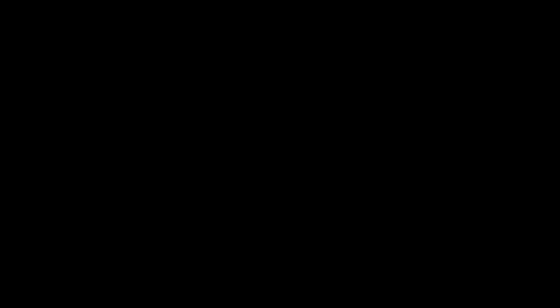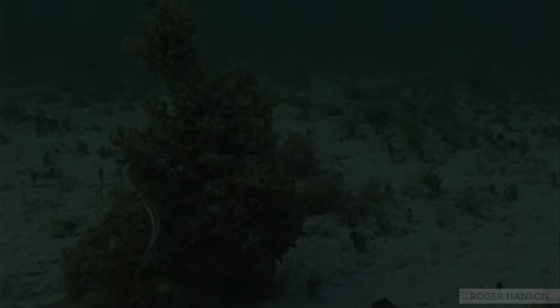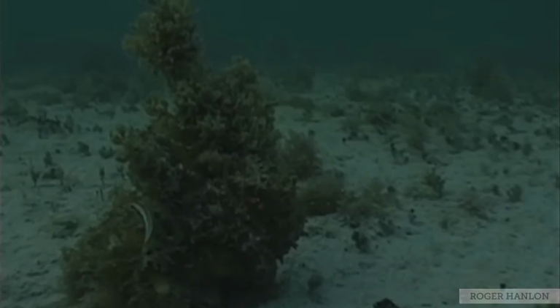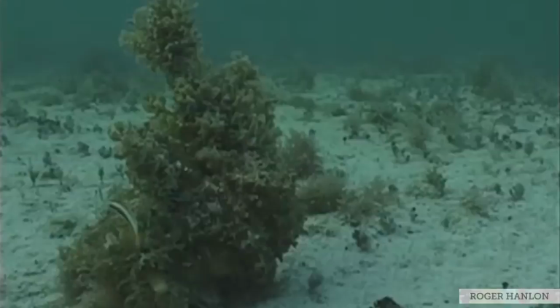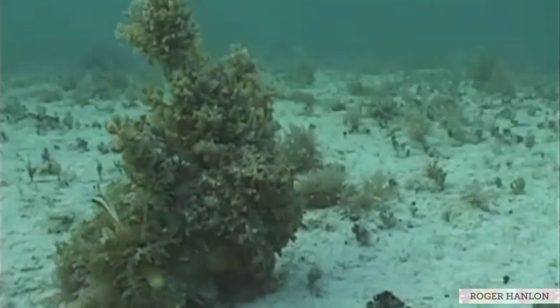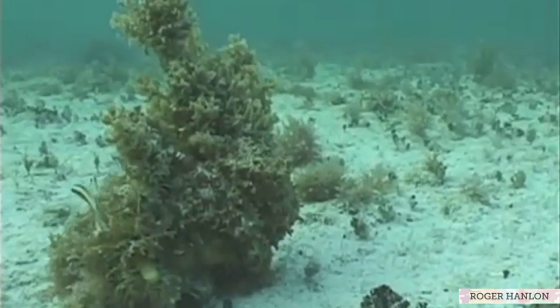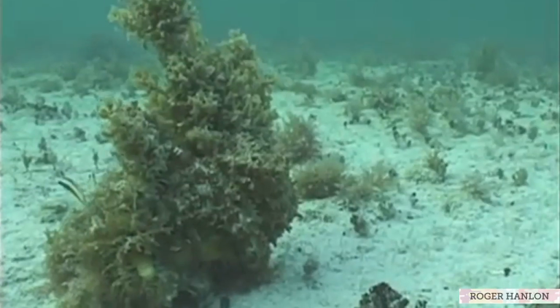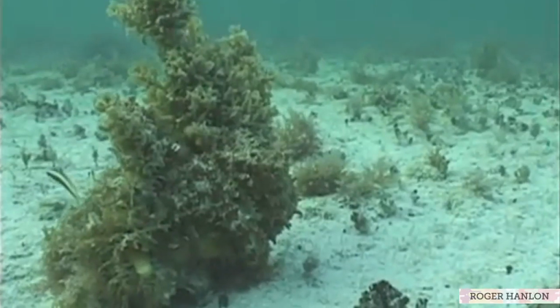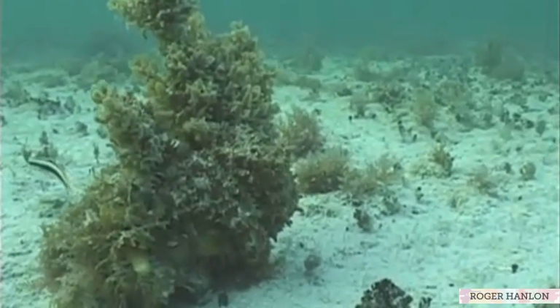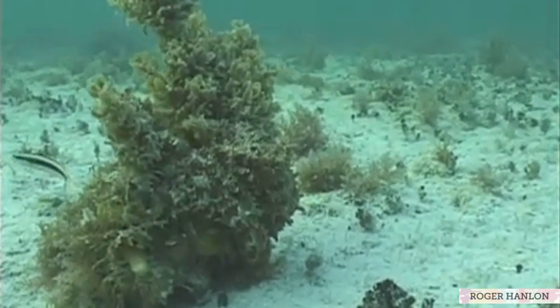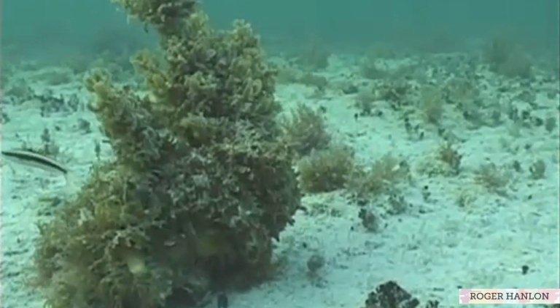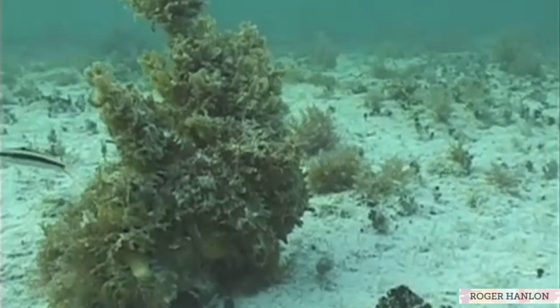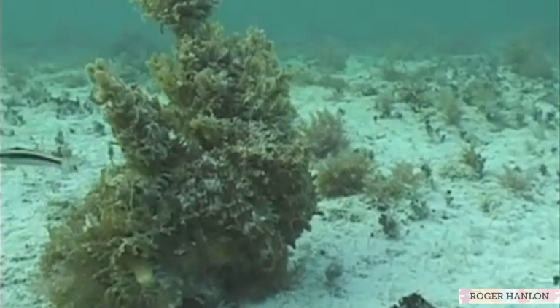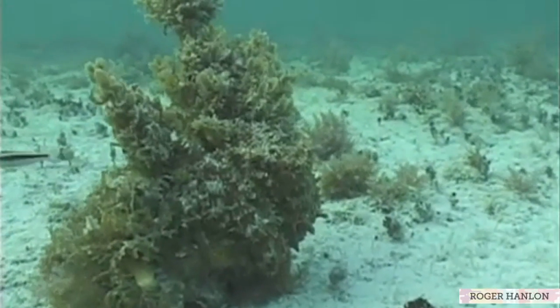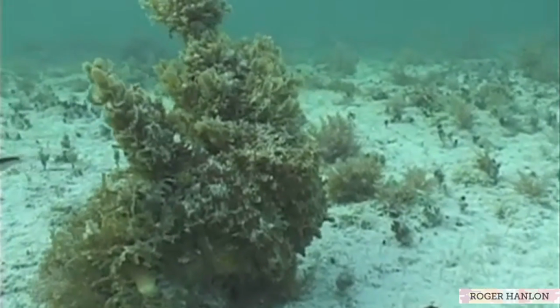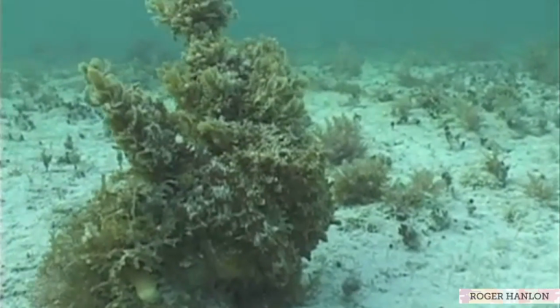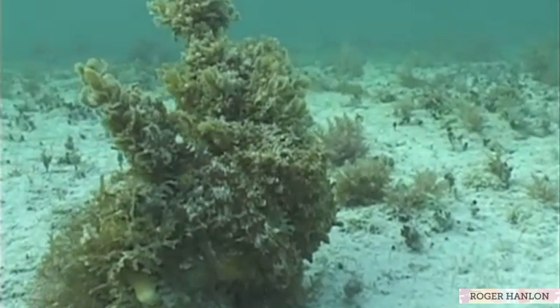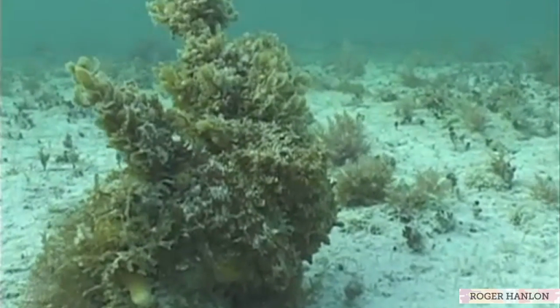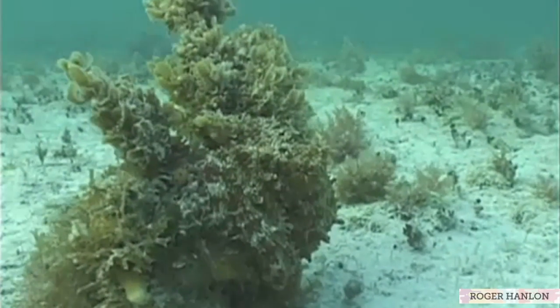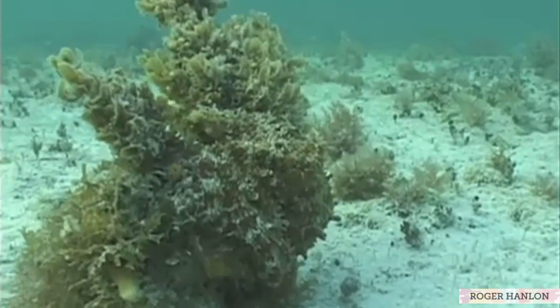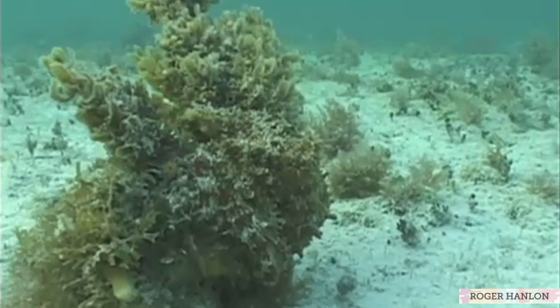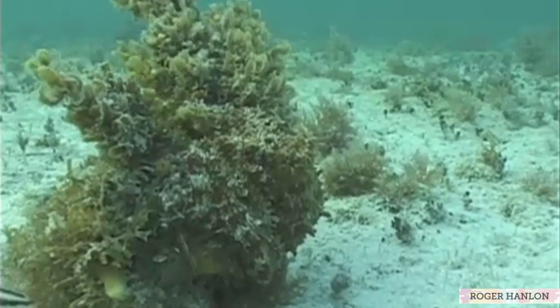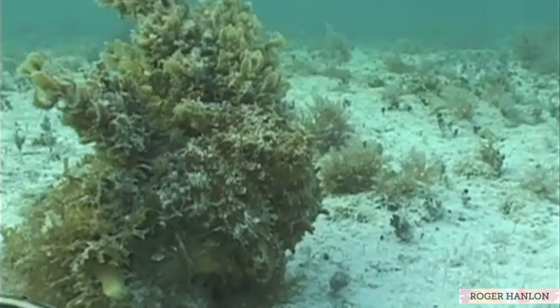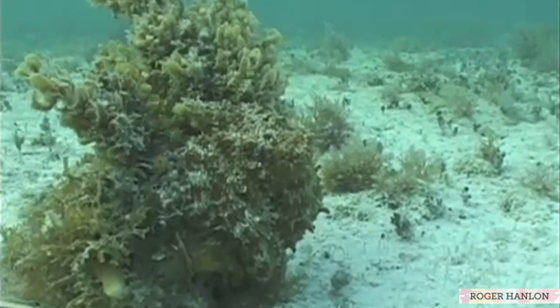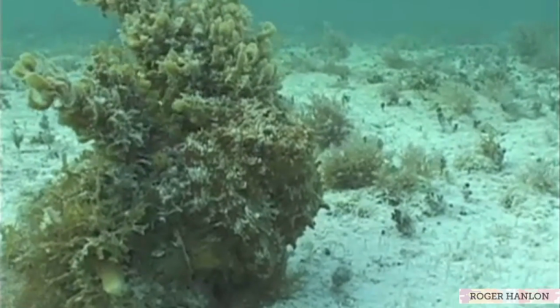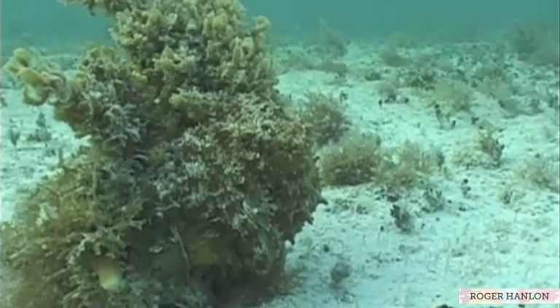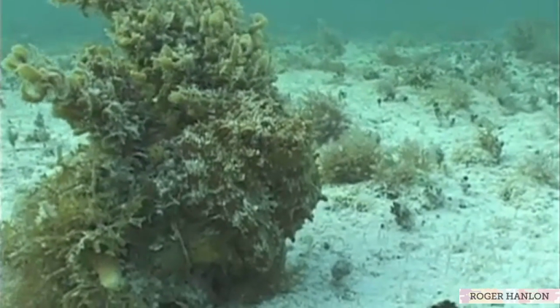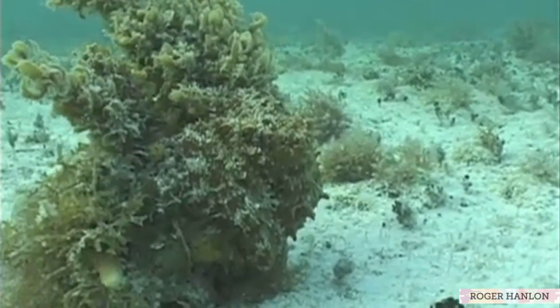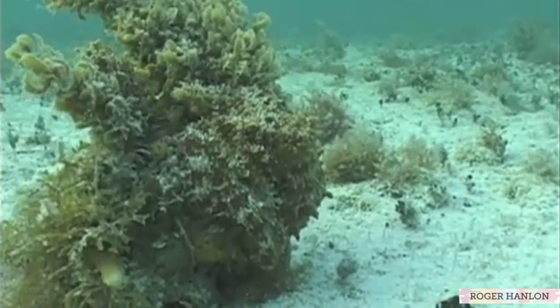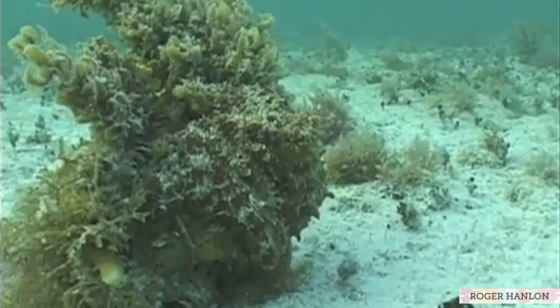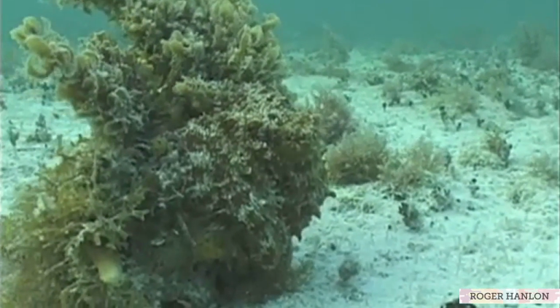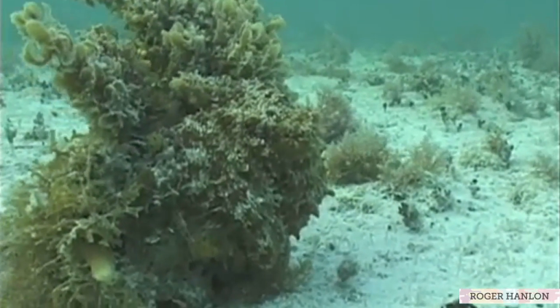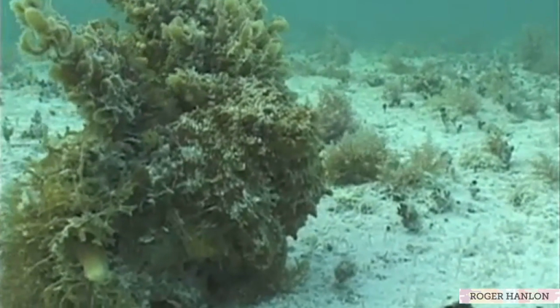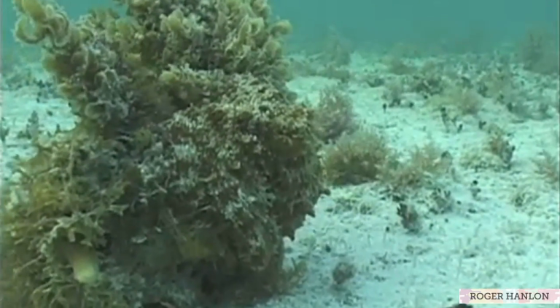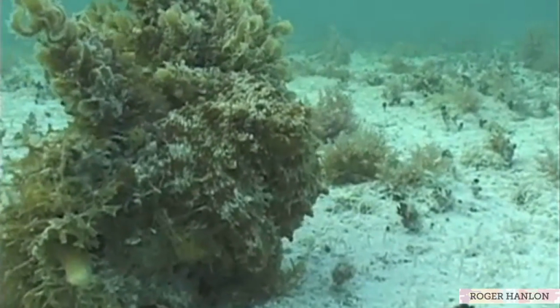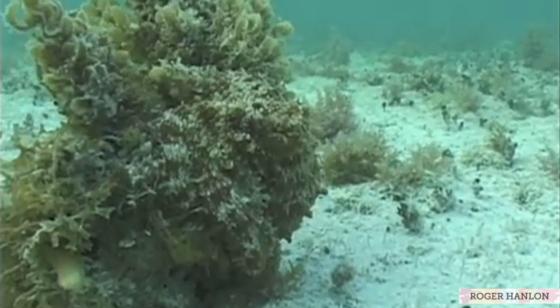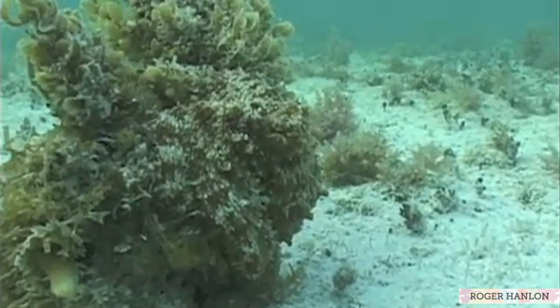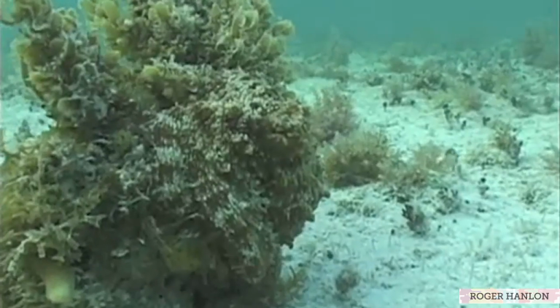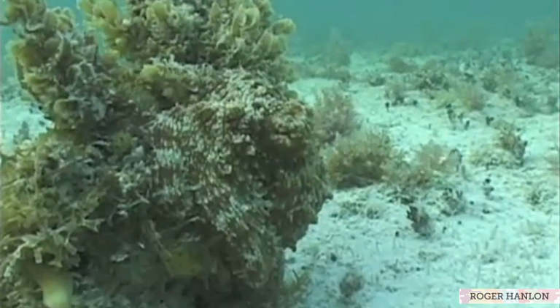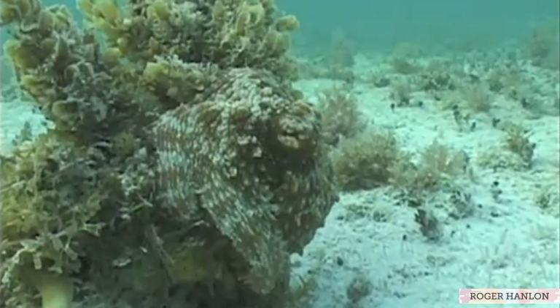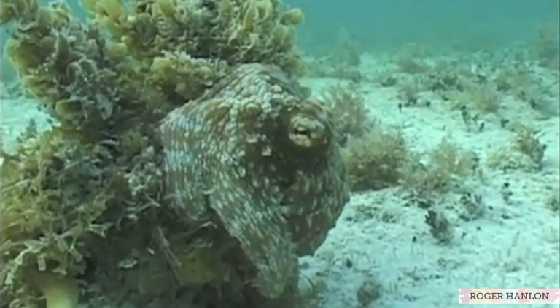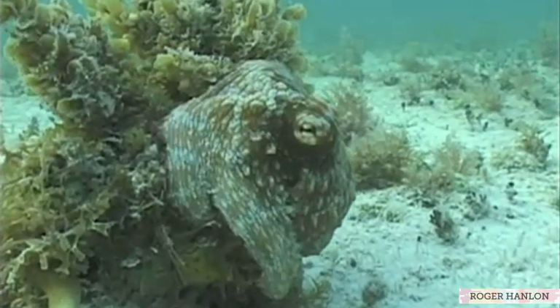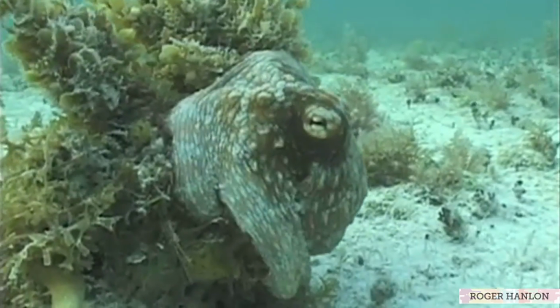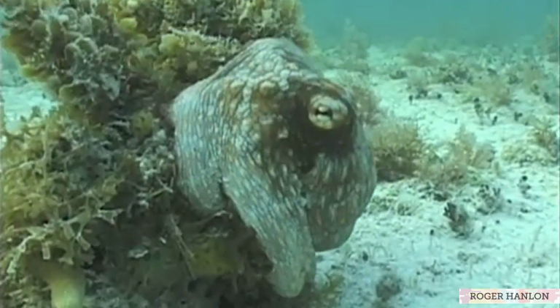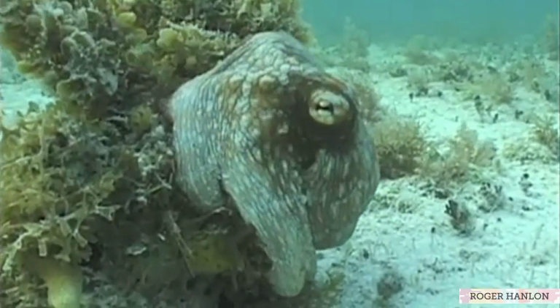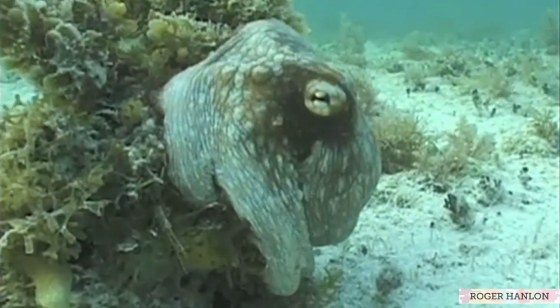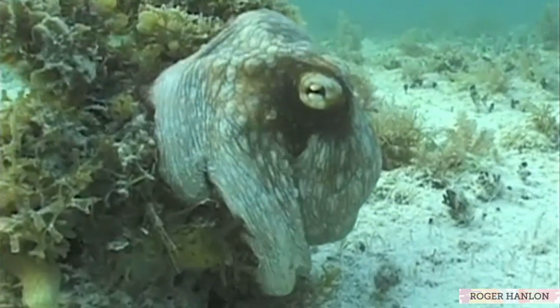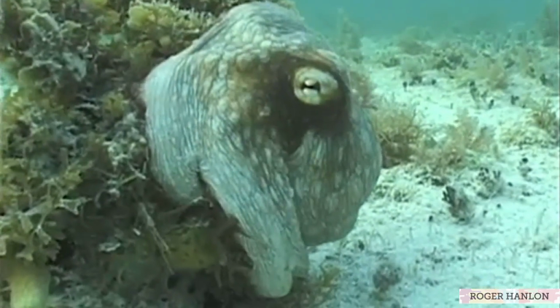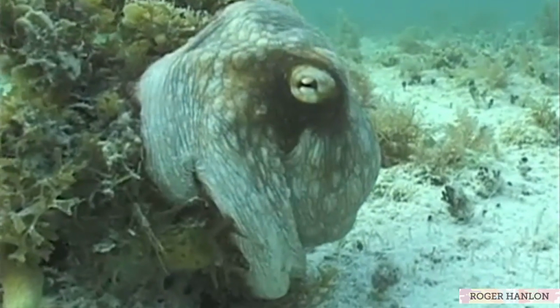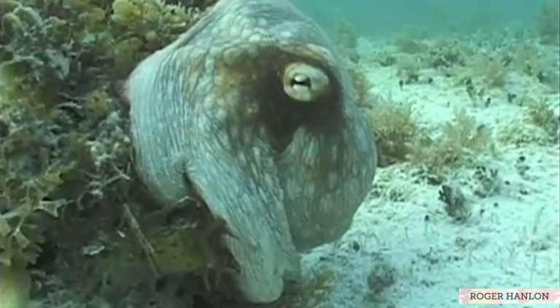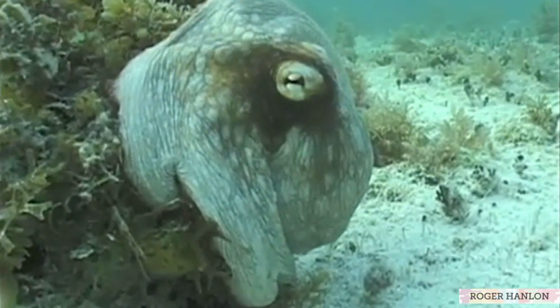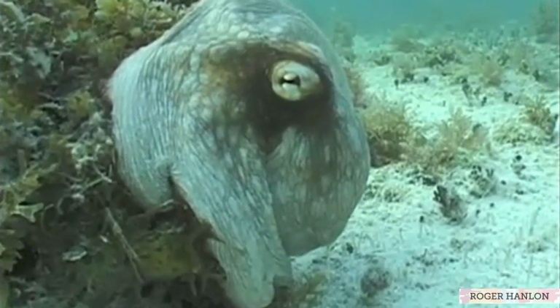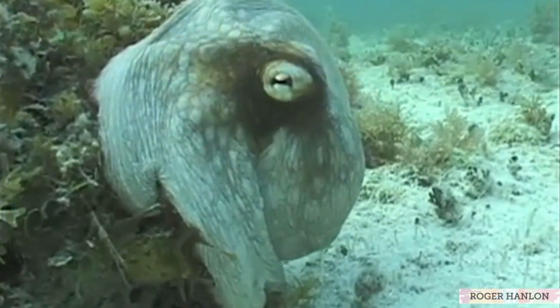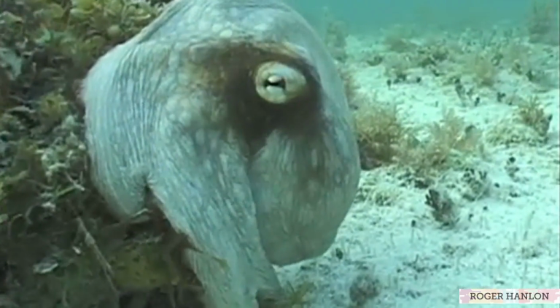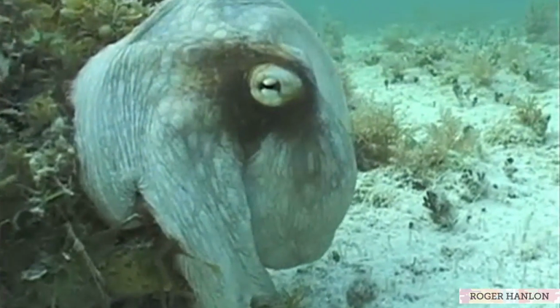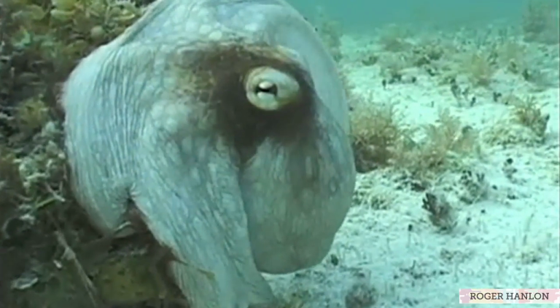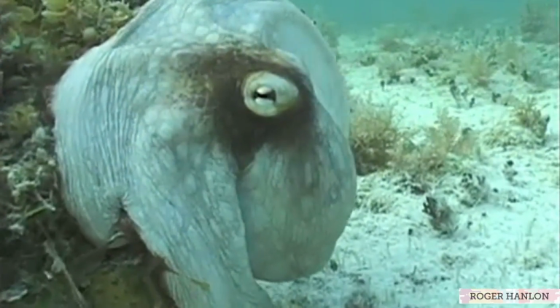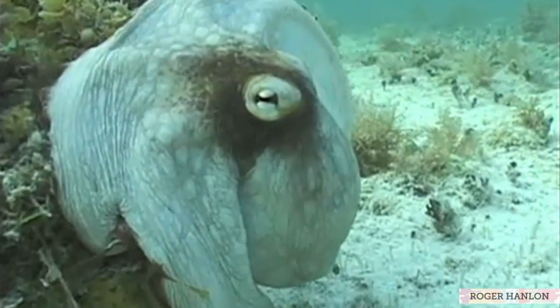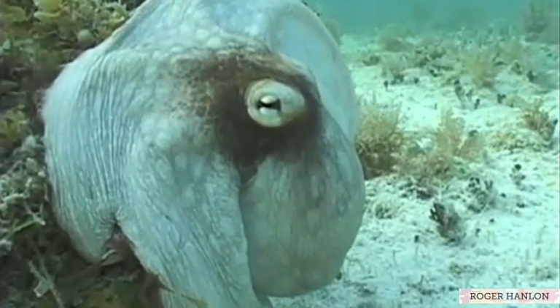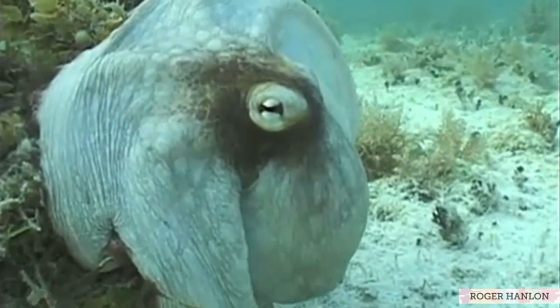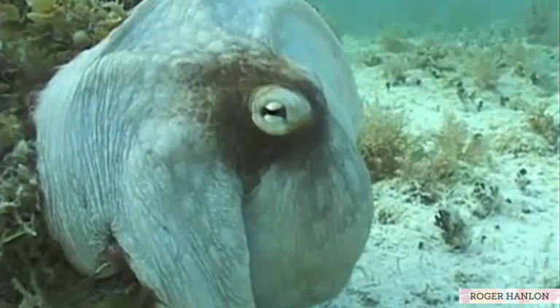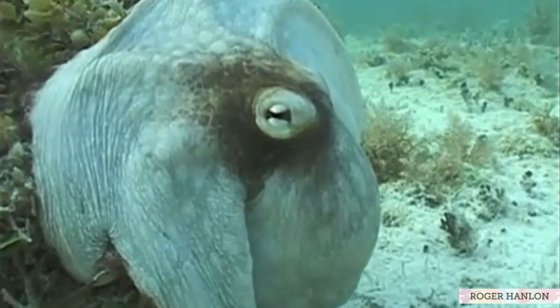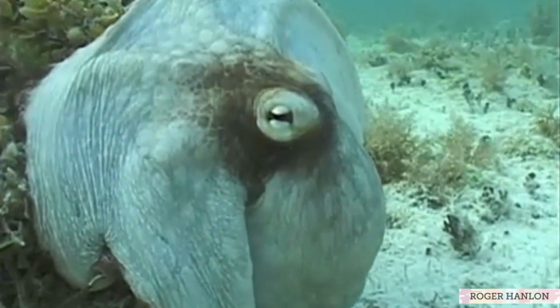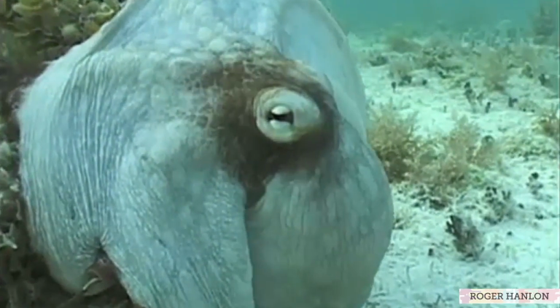The animal kingdom has a lot to teach, not just scientists who are seeking to learn, but also engineers who are seeking to create.